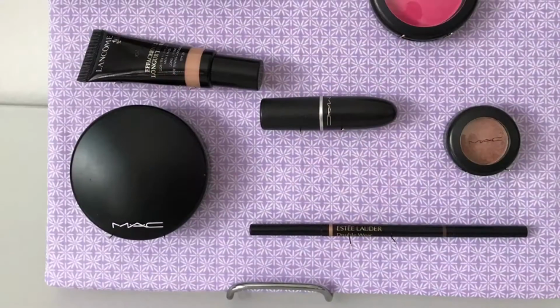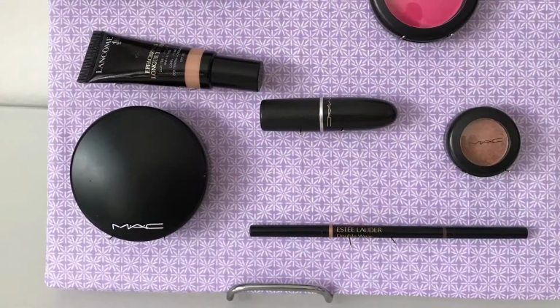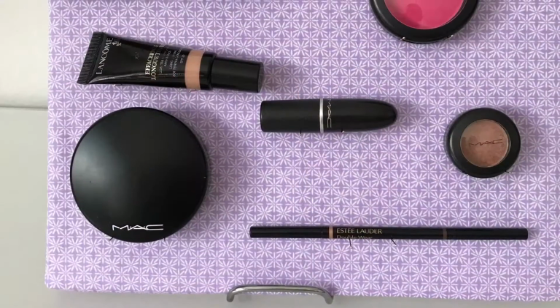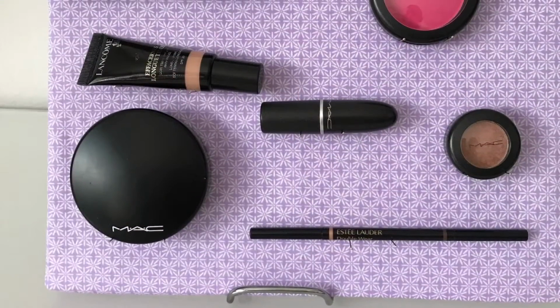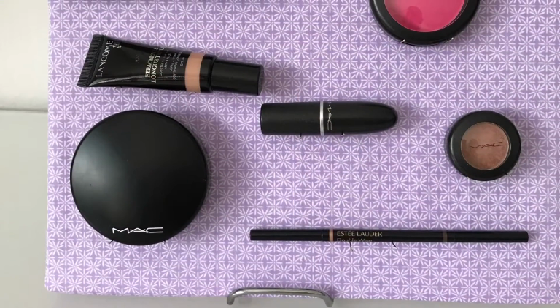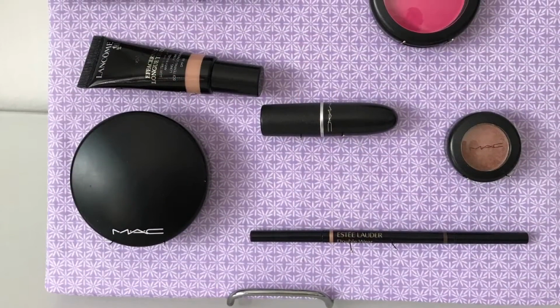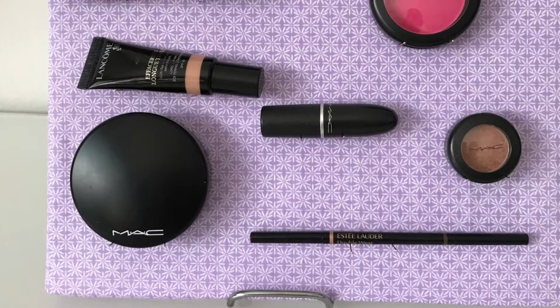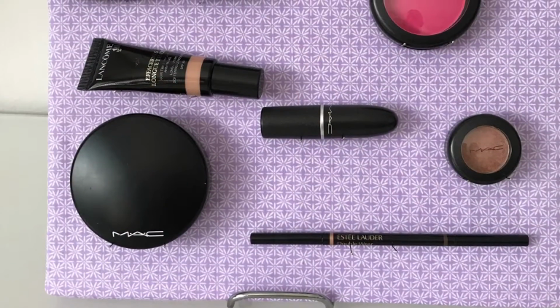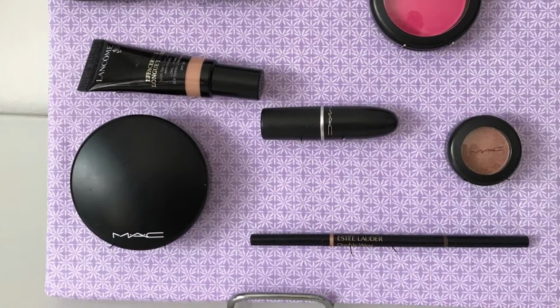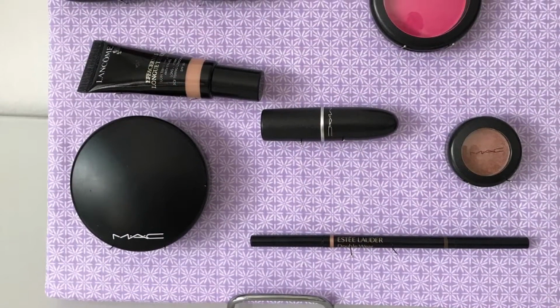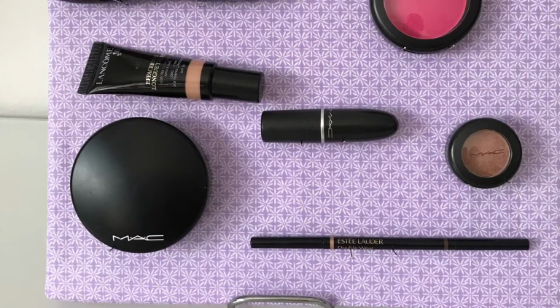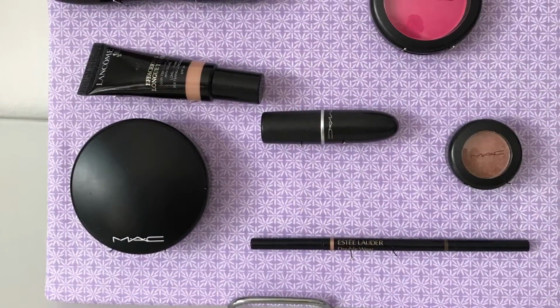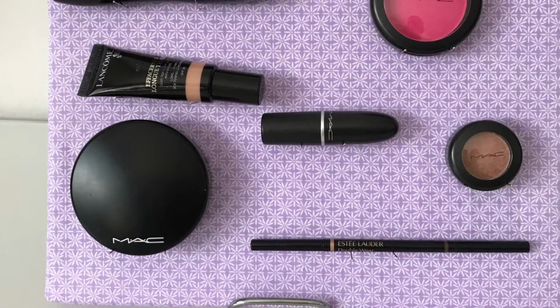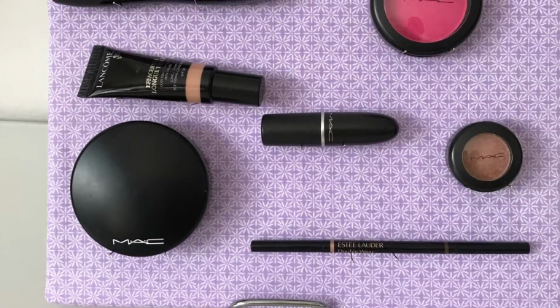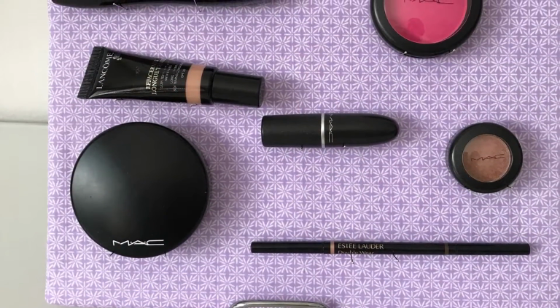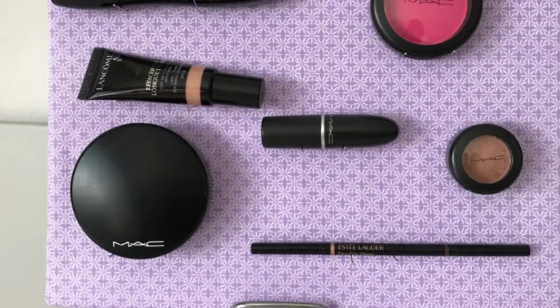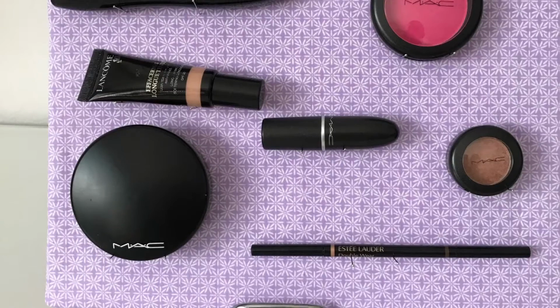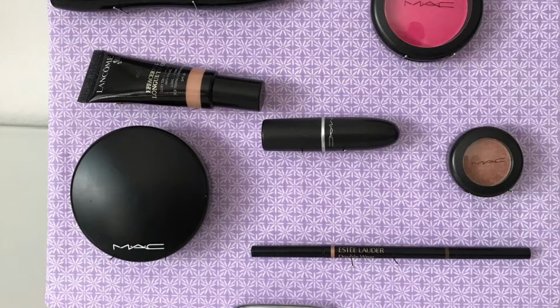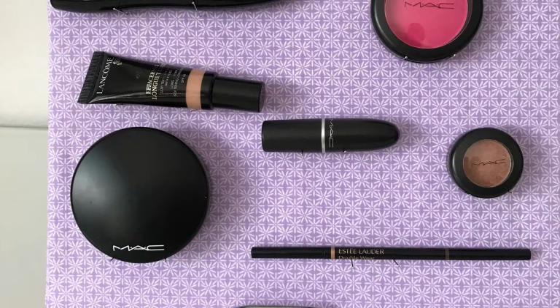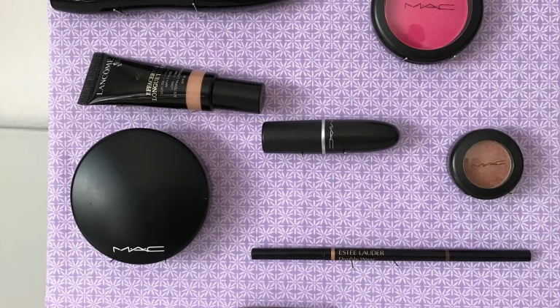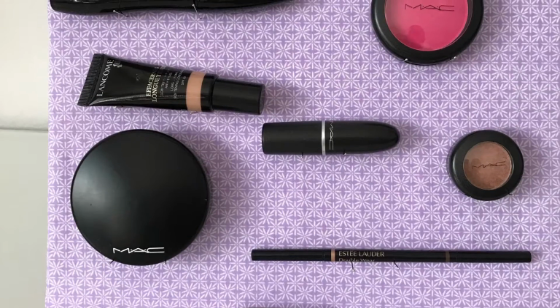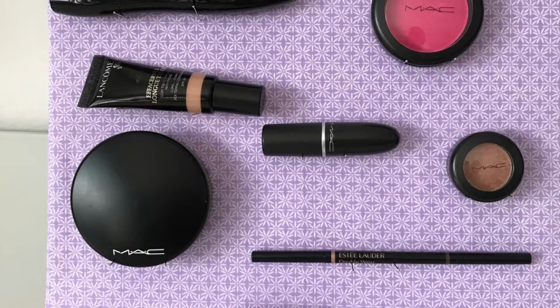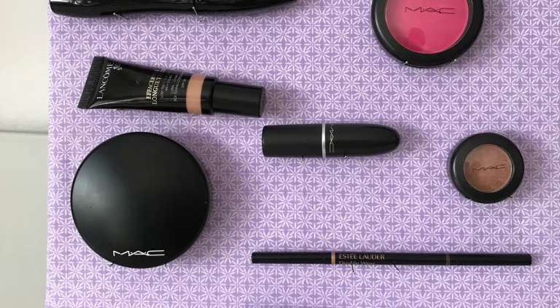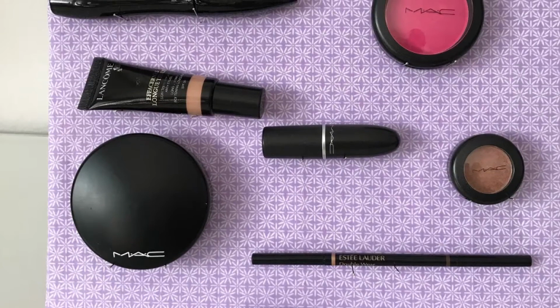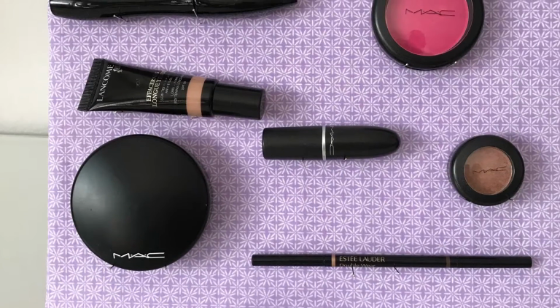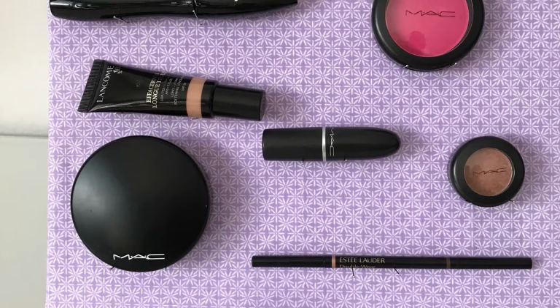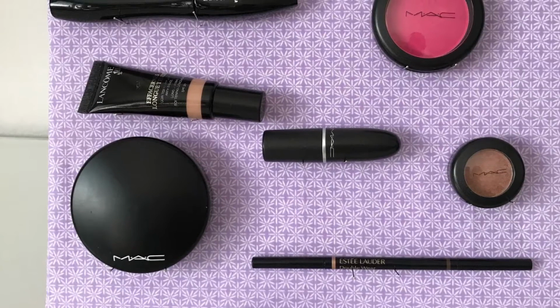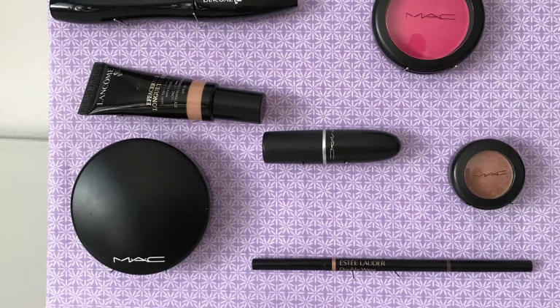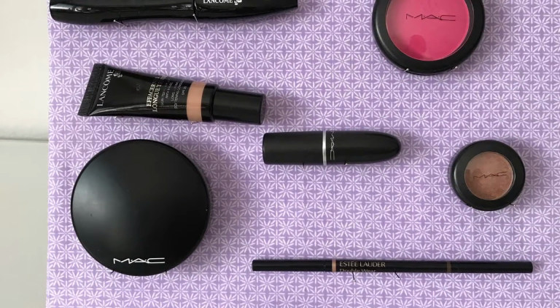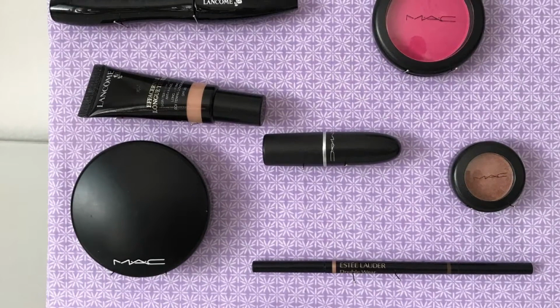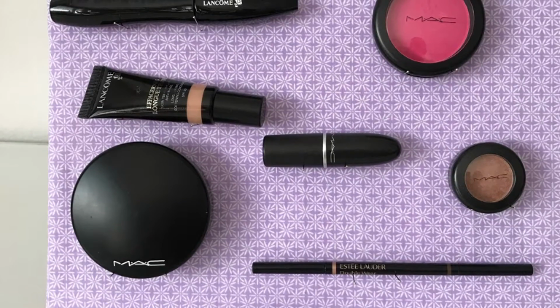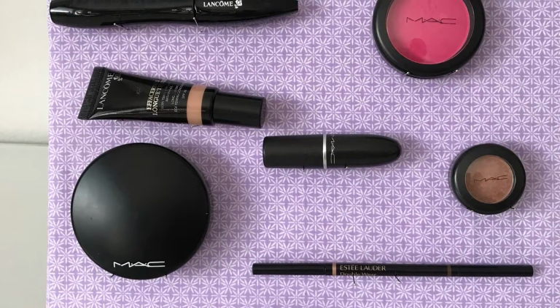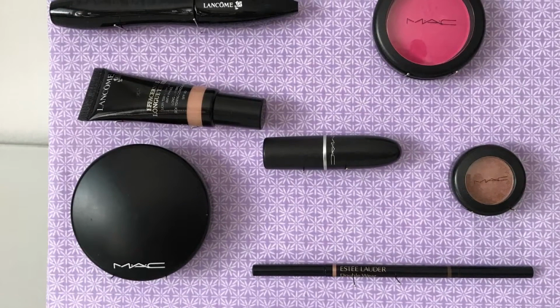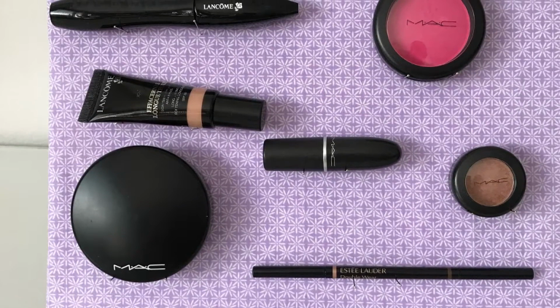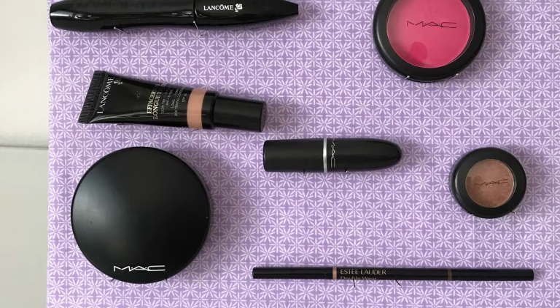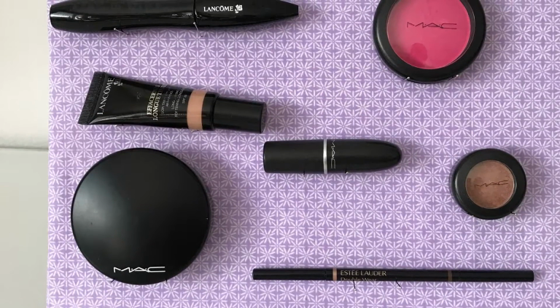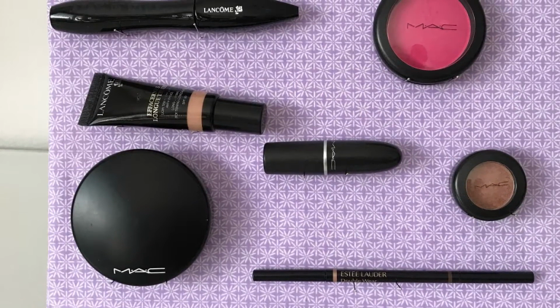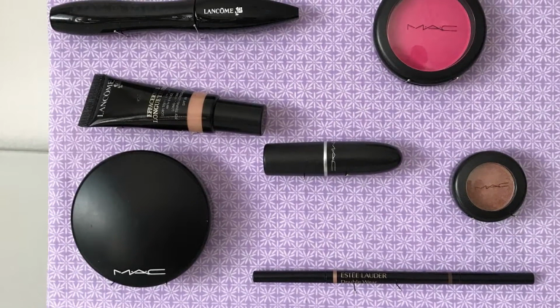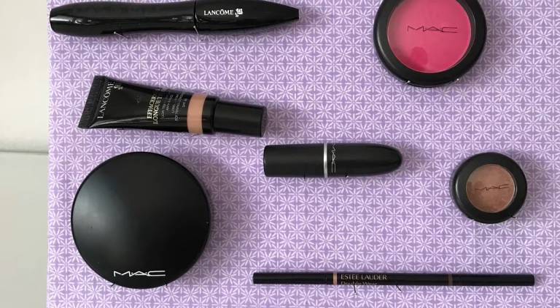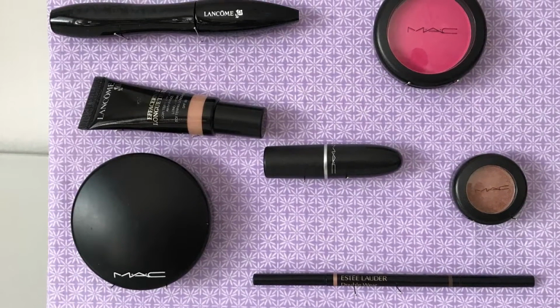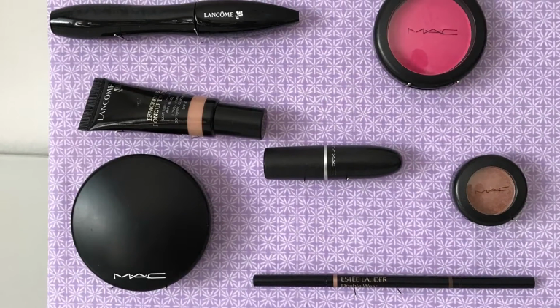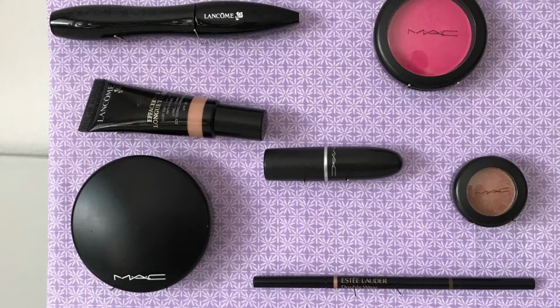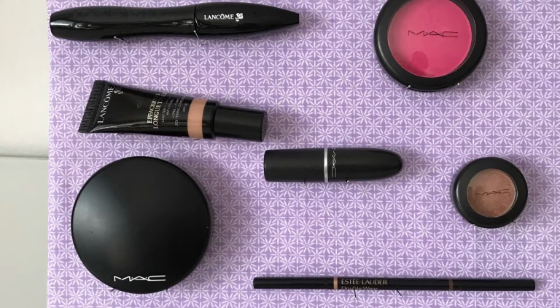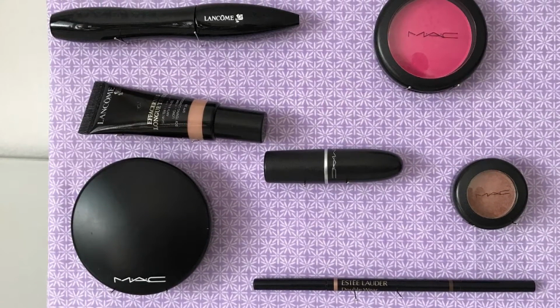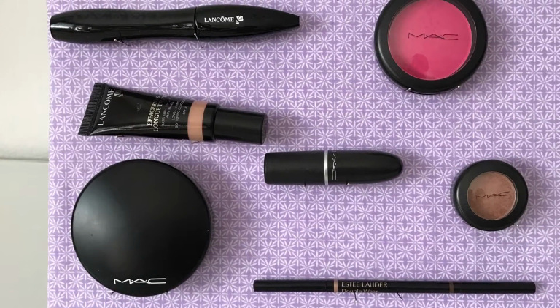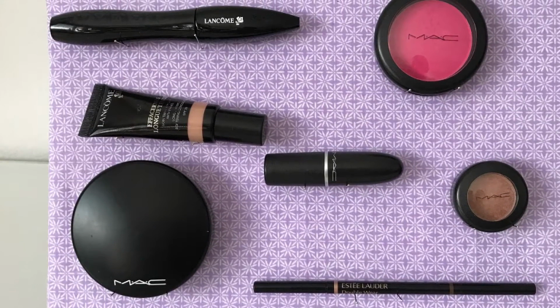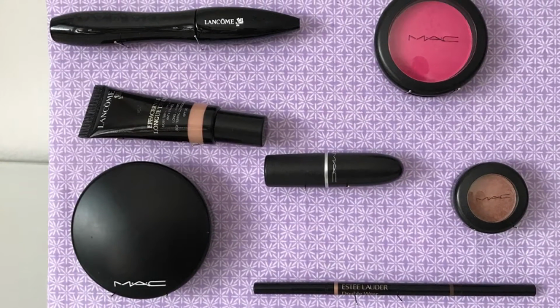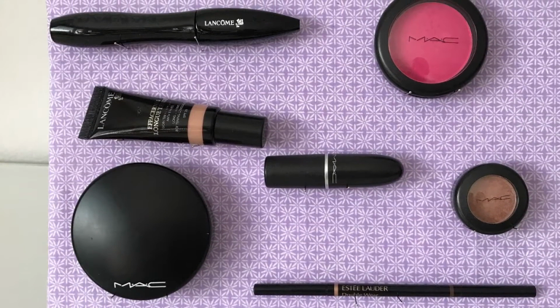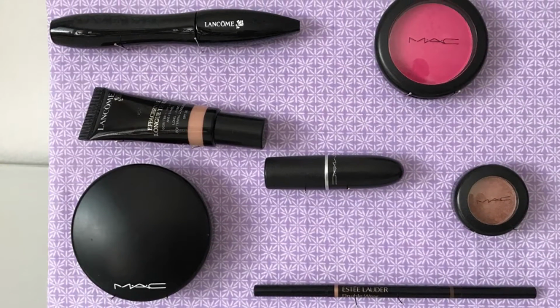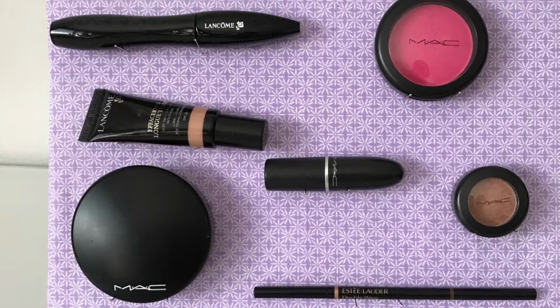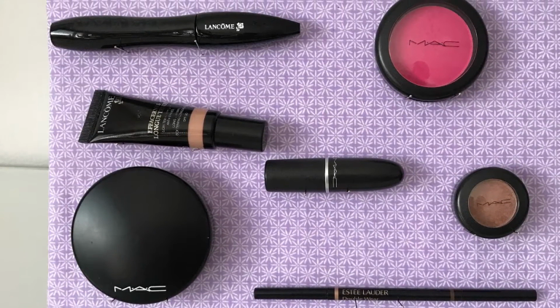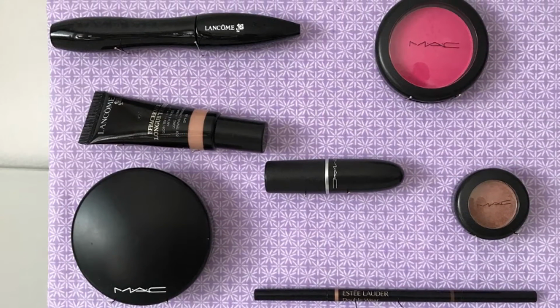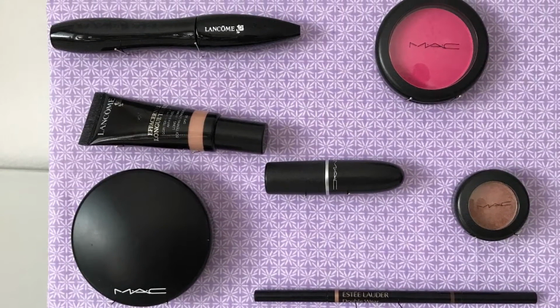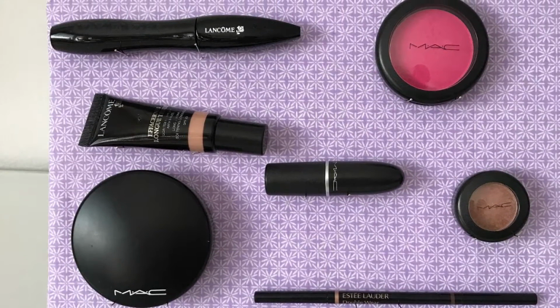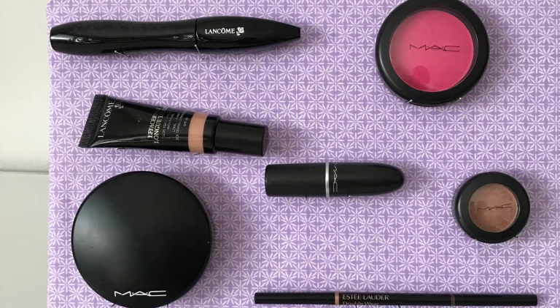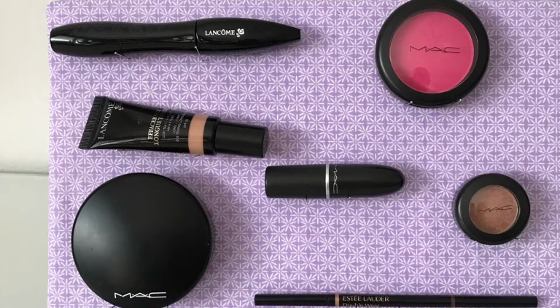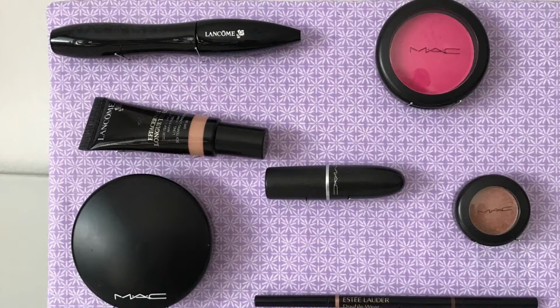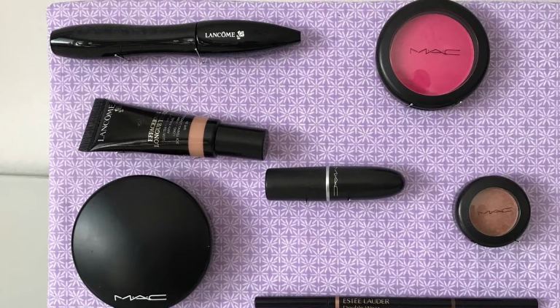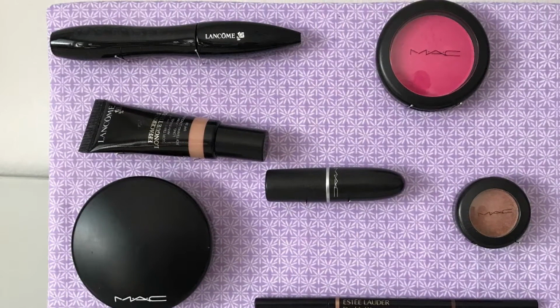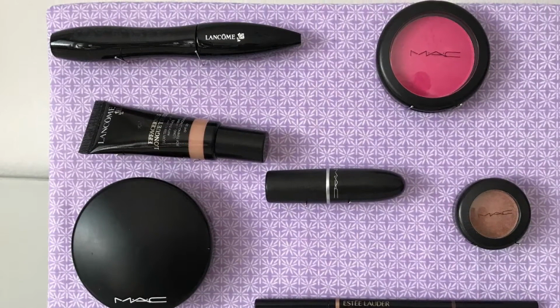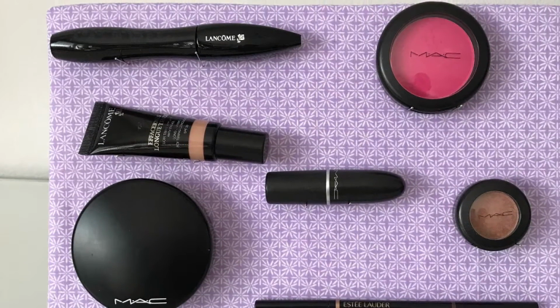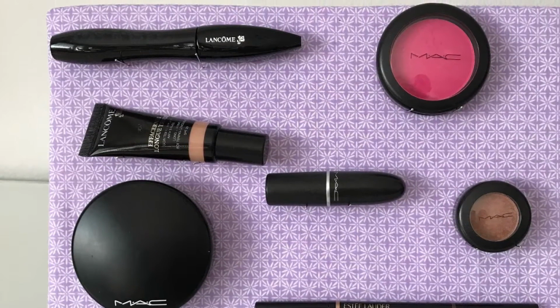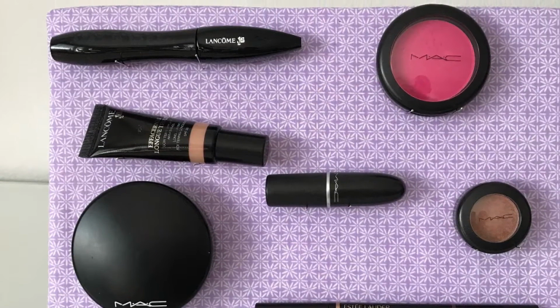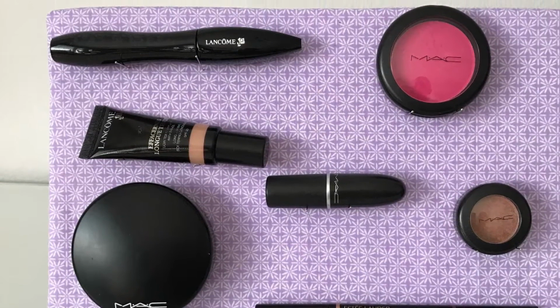Hi guys! For the first DIY we are going to be making this makeup display. This way you have easy access to all your frequently used makeup.